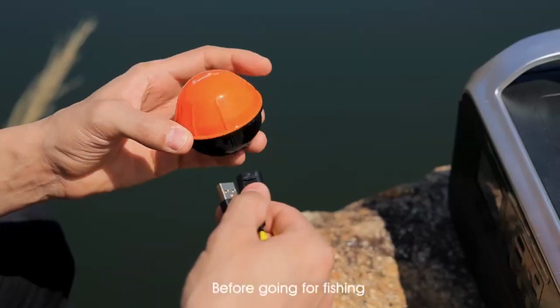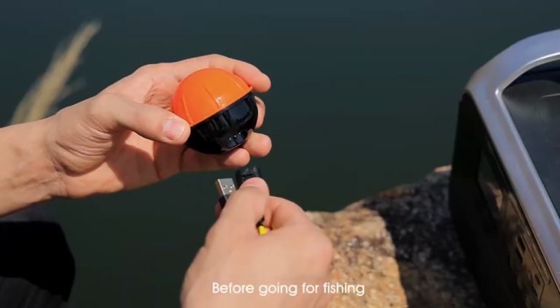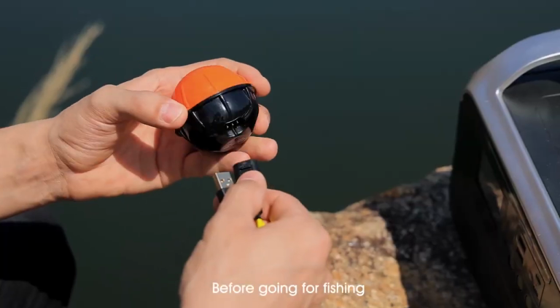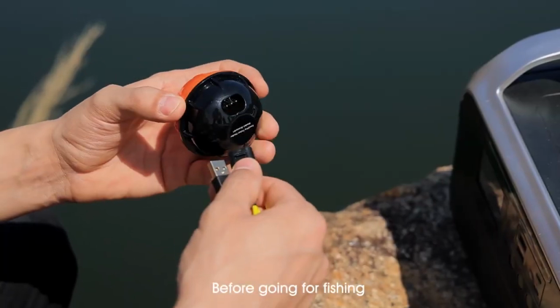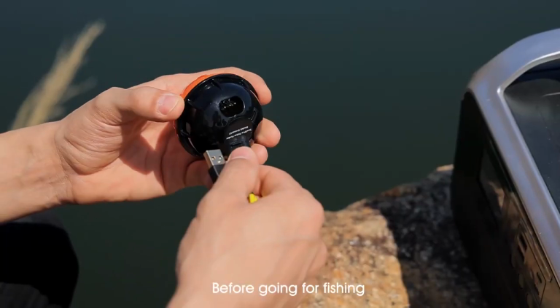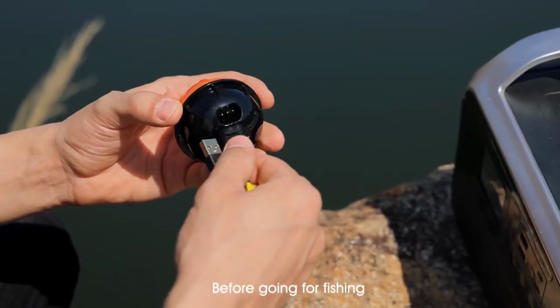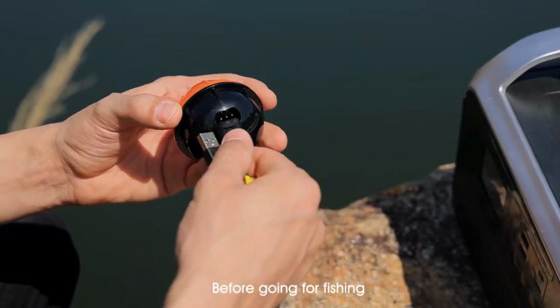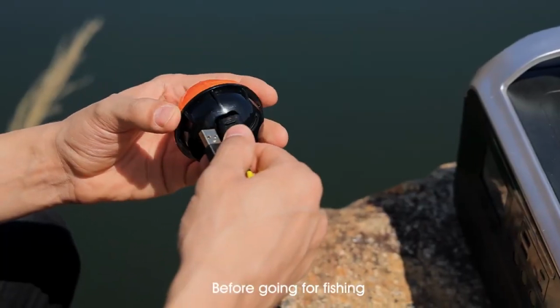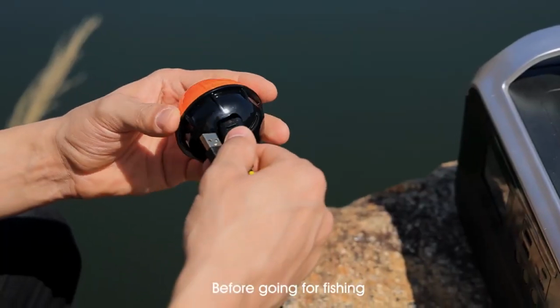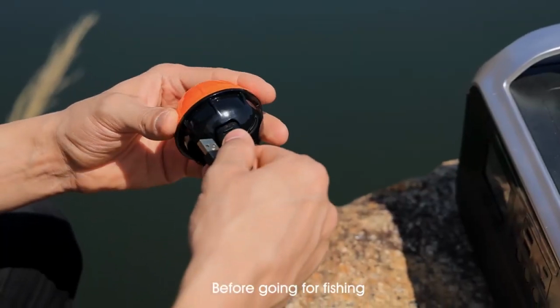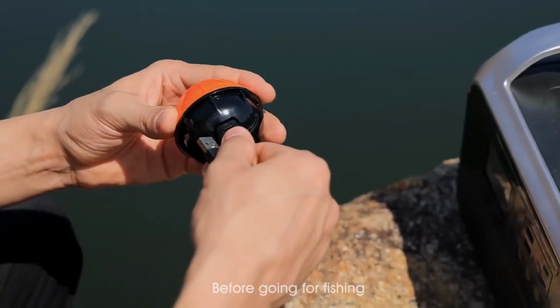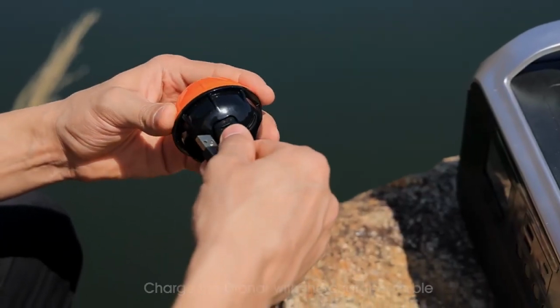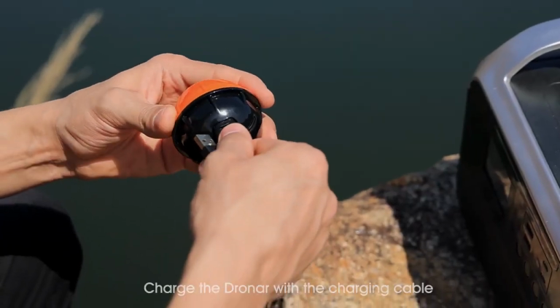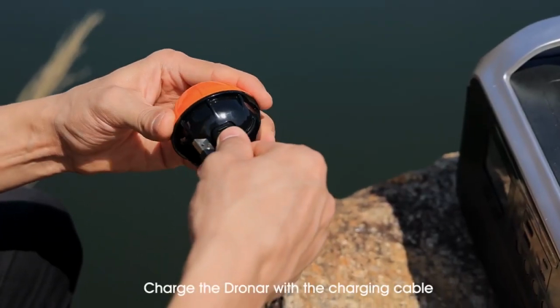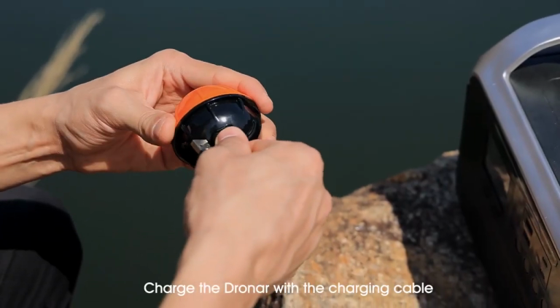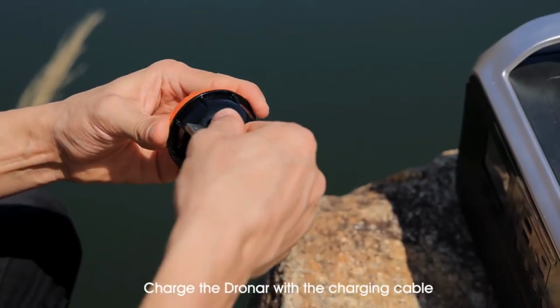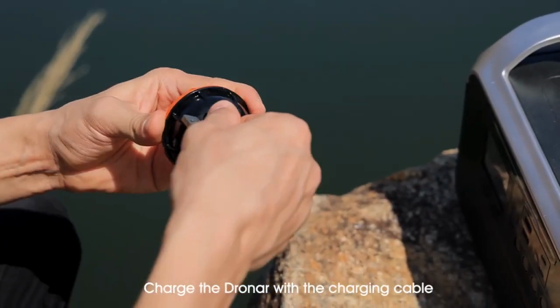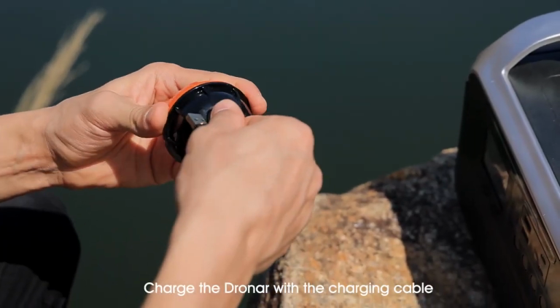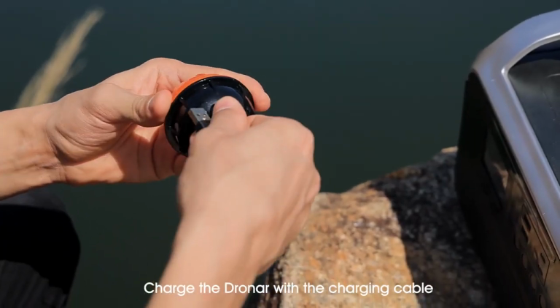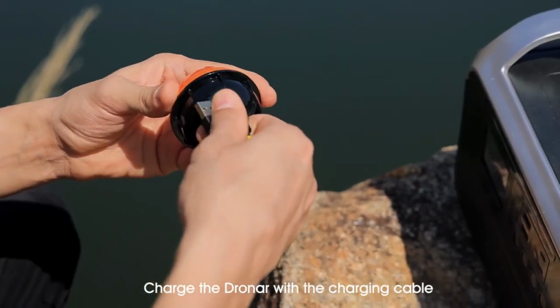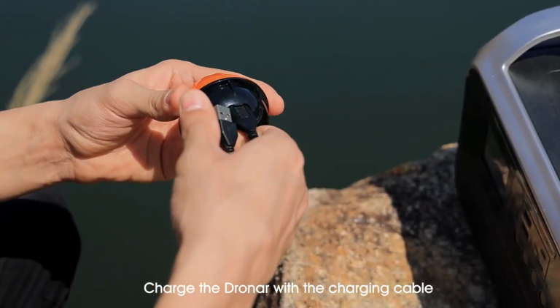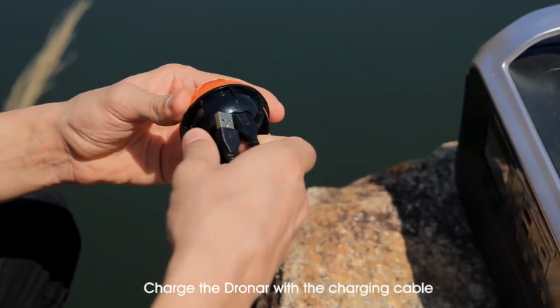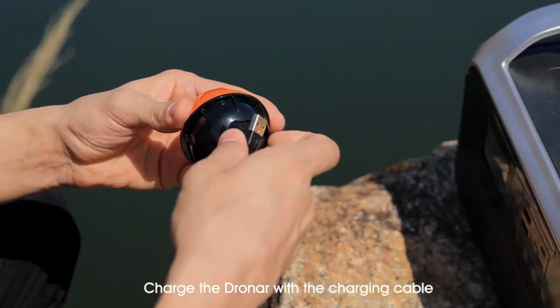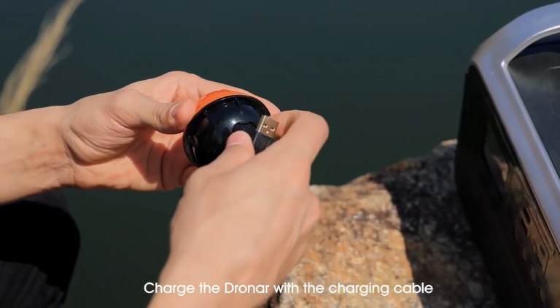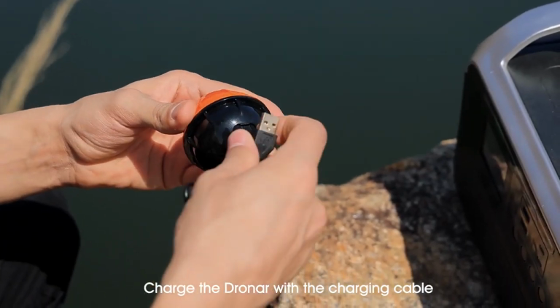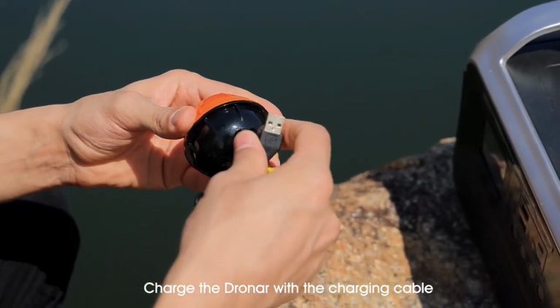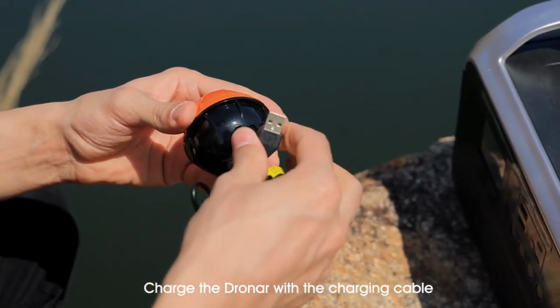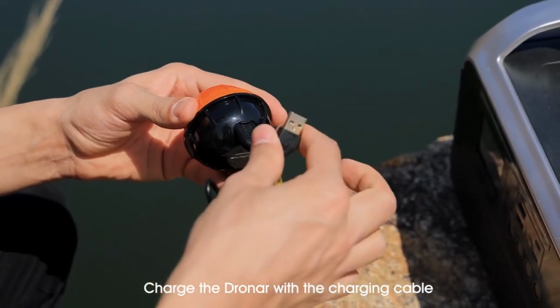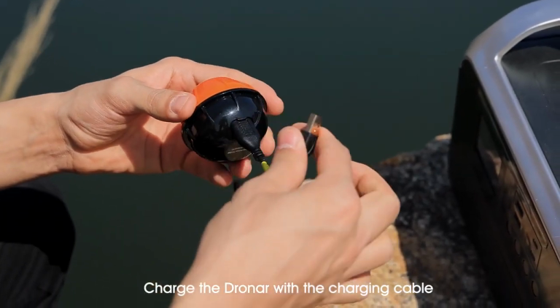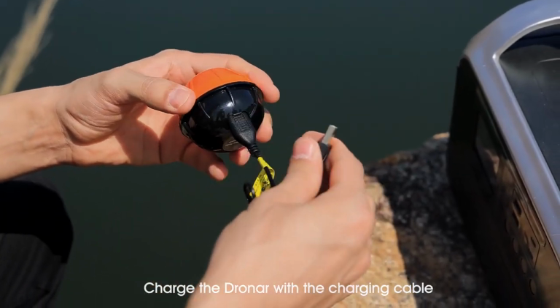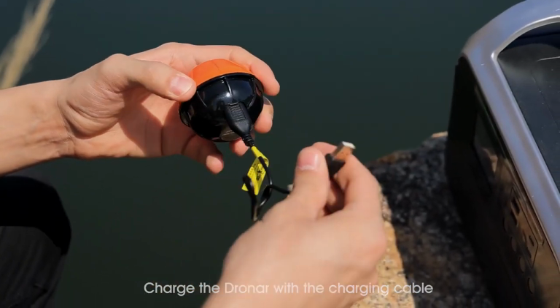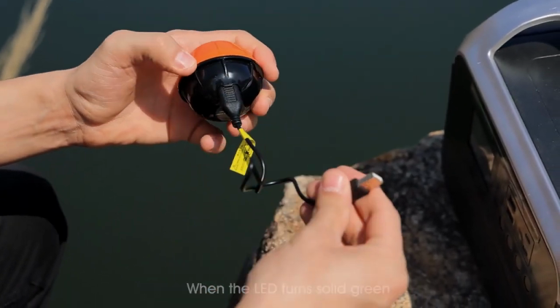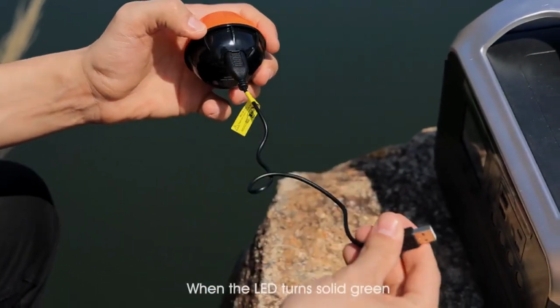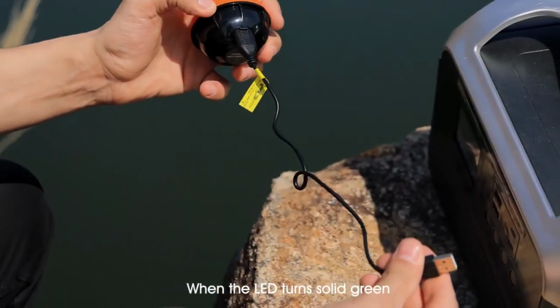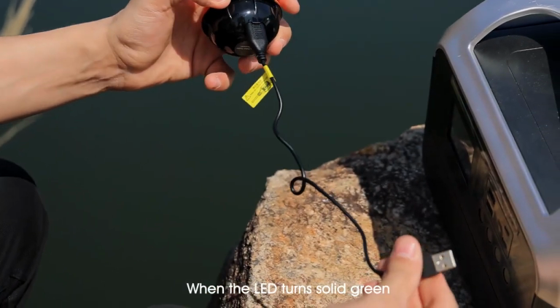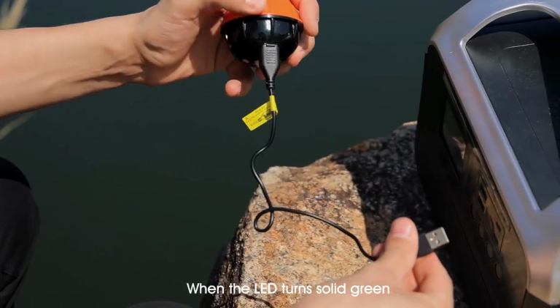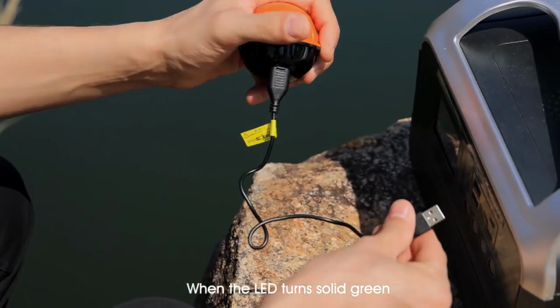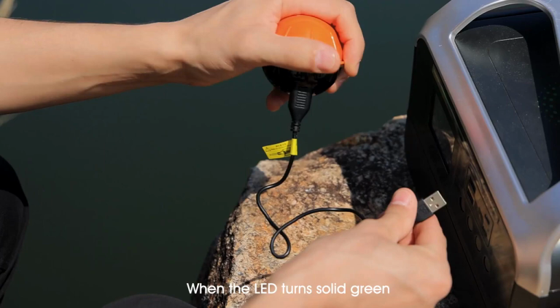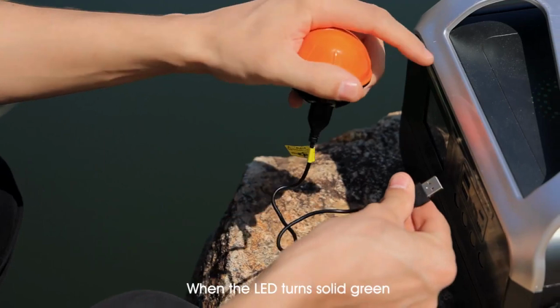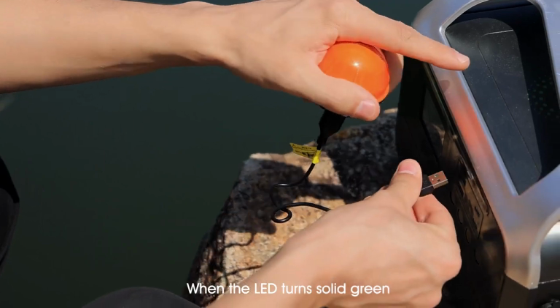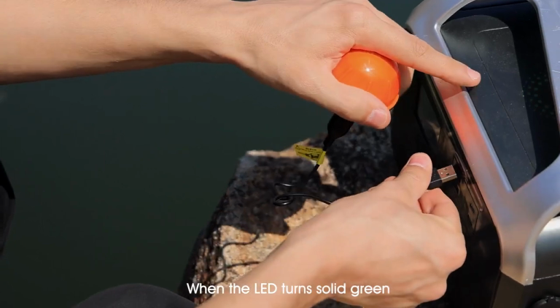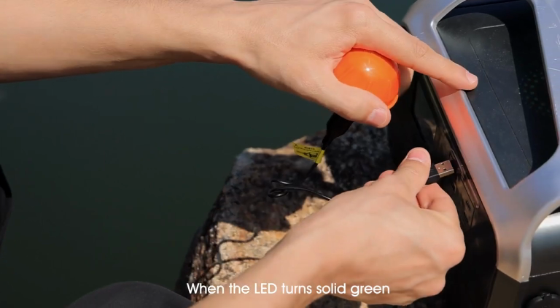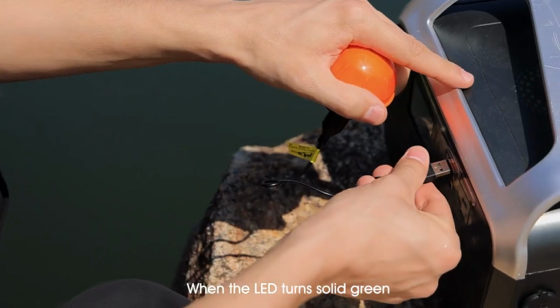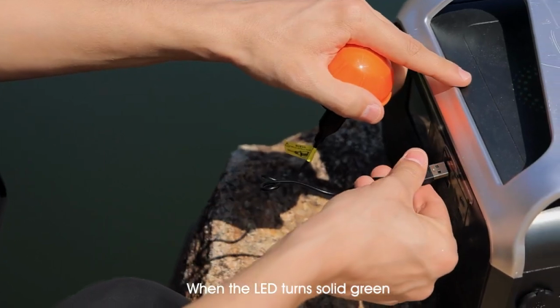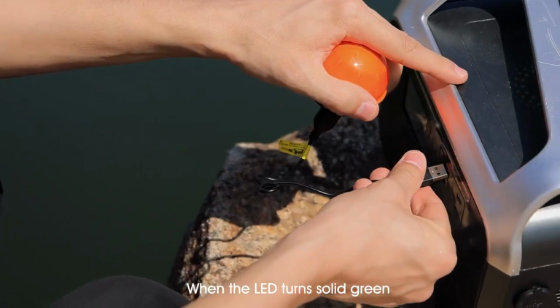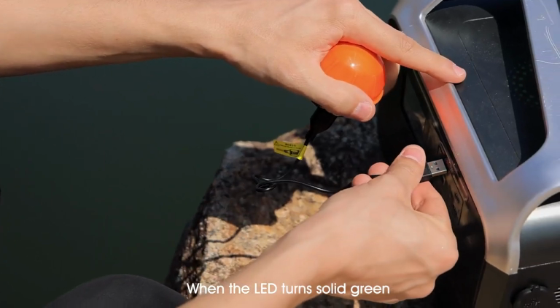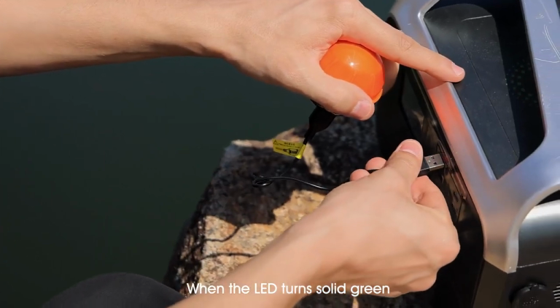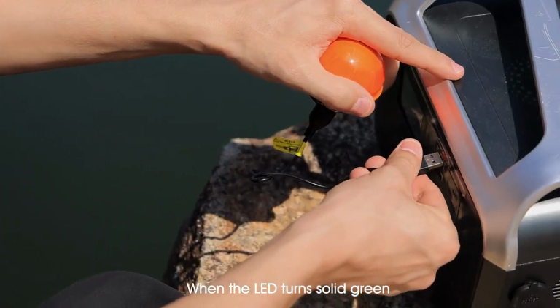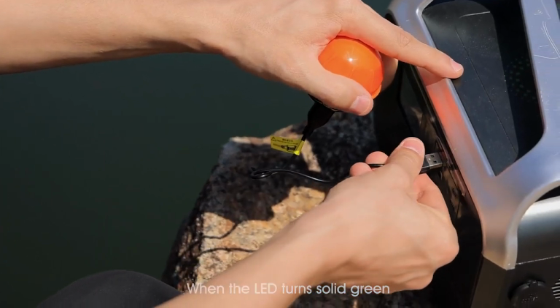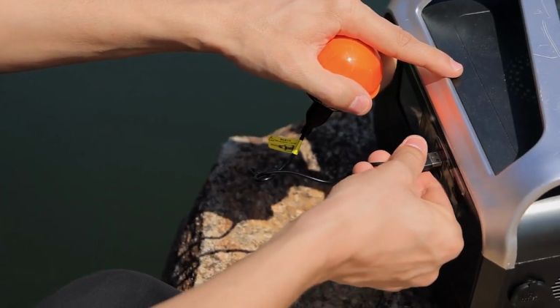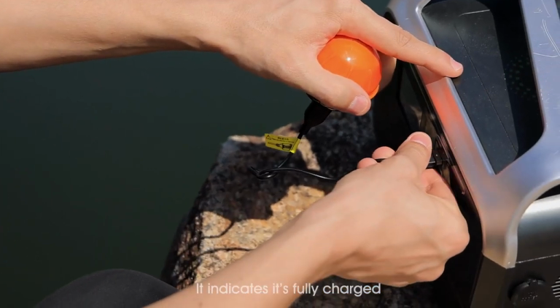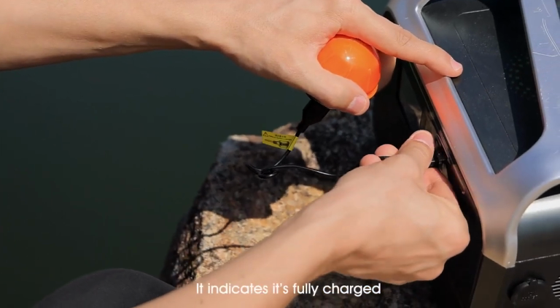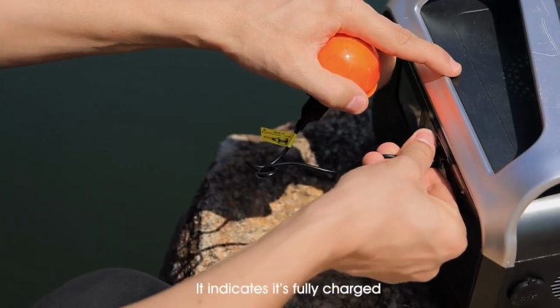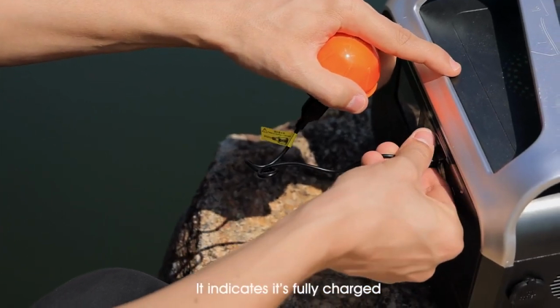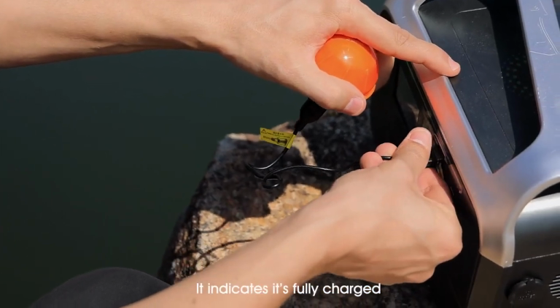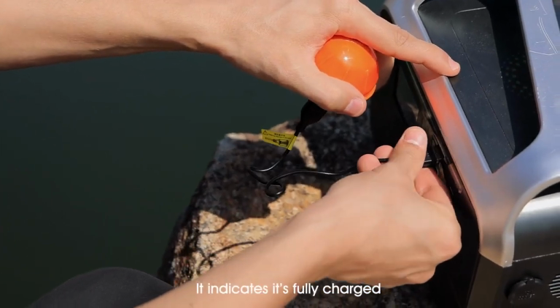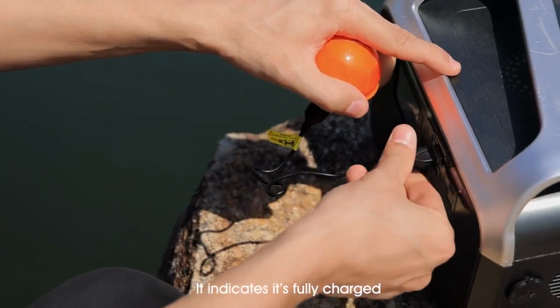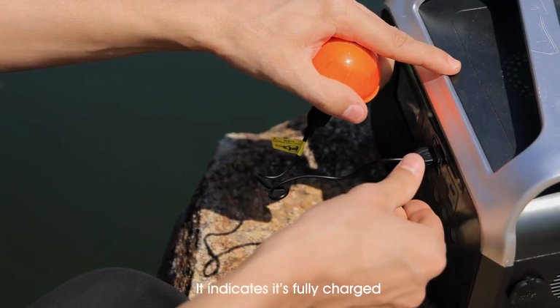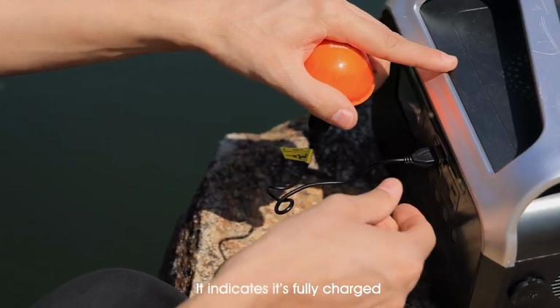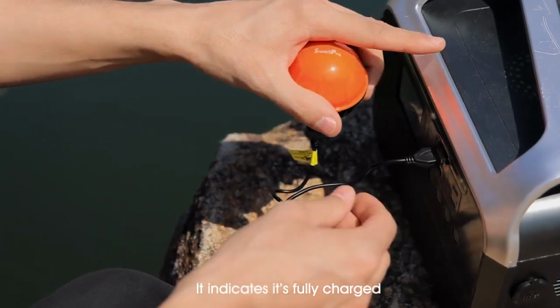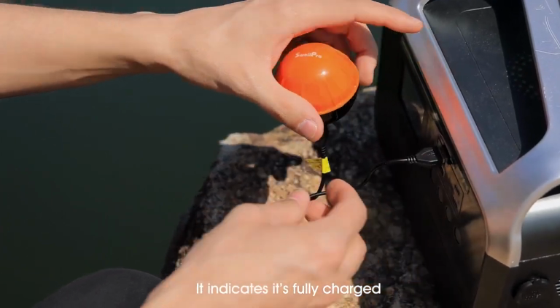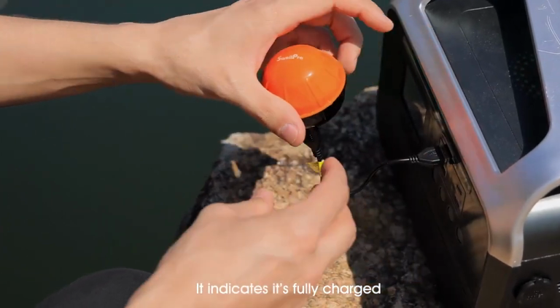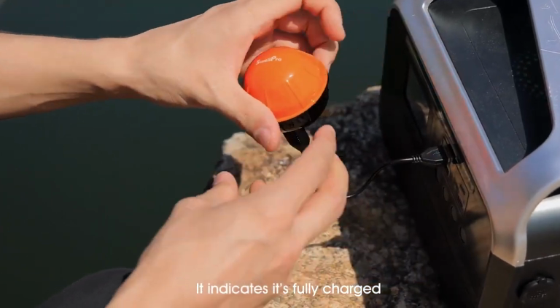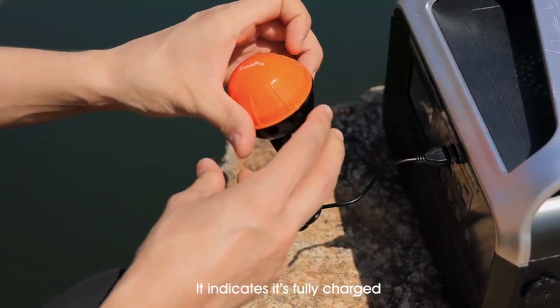Before going fishing, charge the Dronar with the charging cable. When the LED turns solid green, it indicates it's fully charged.